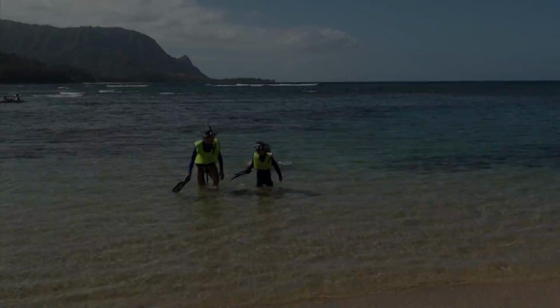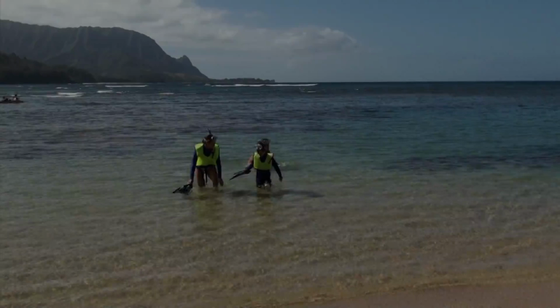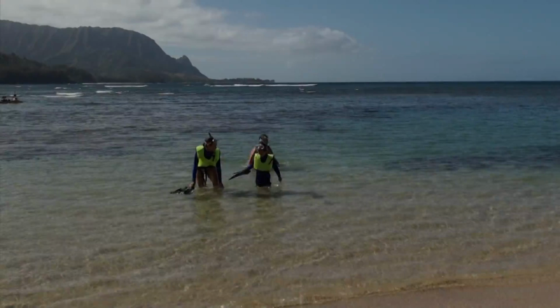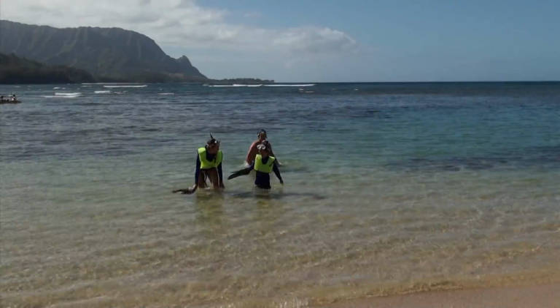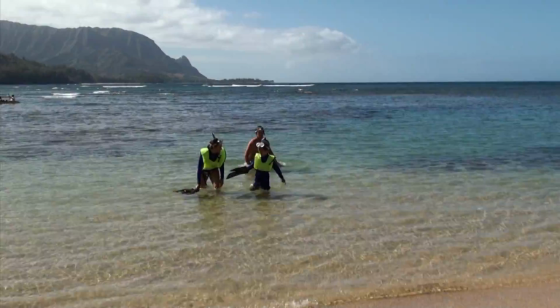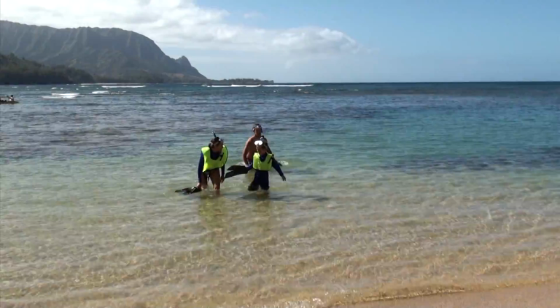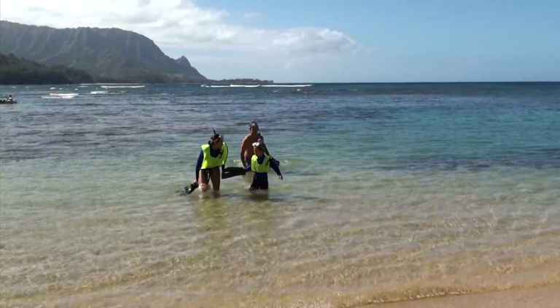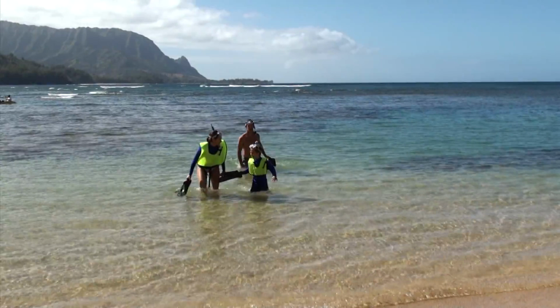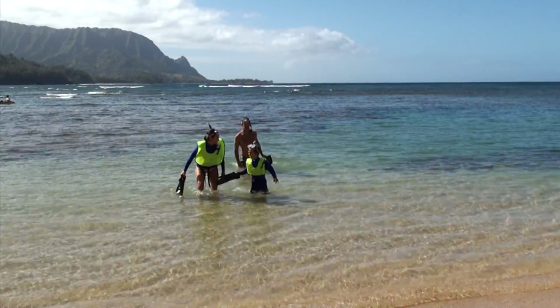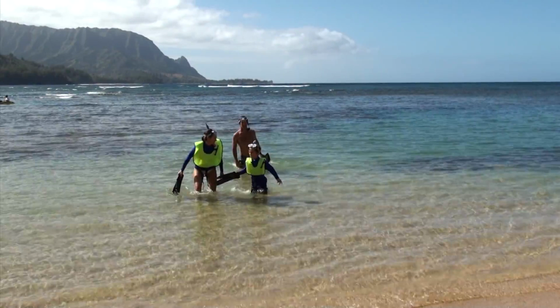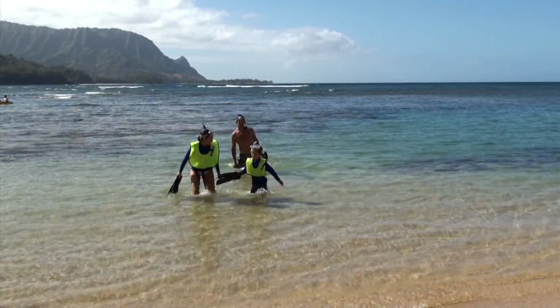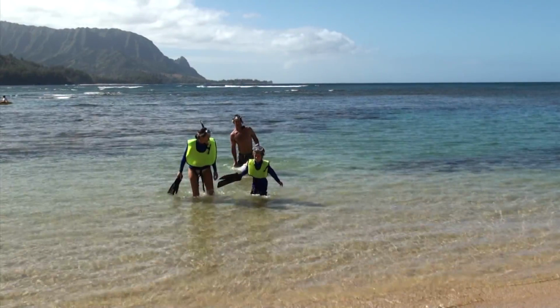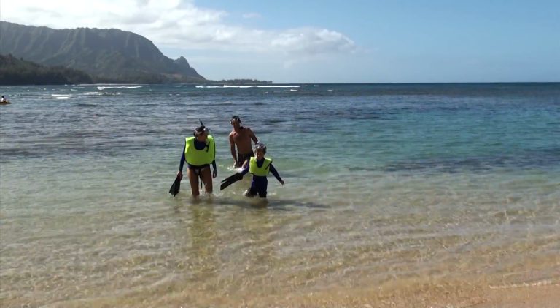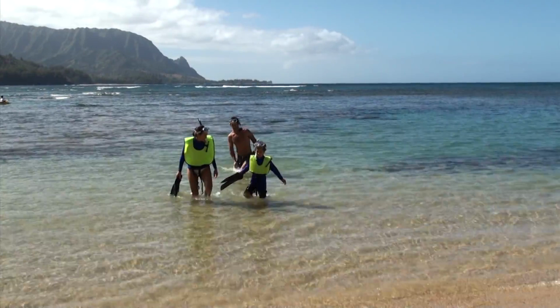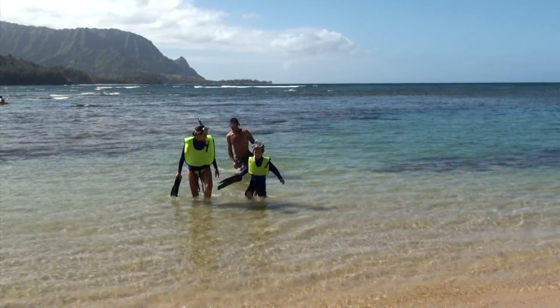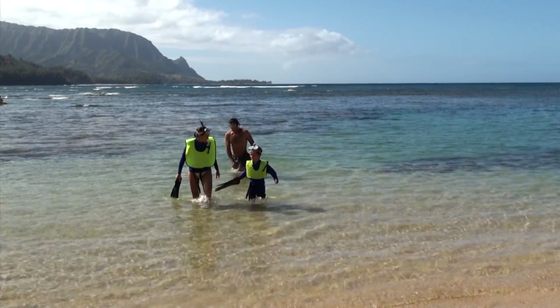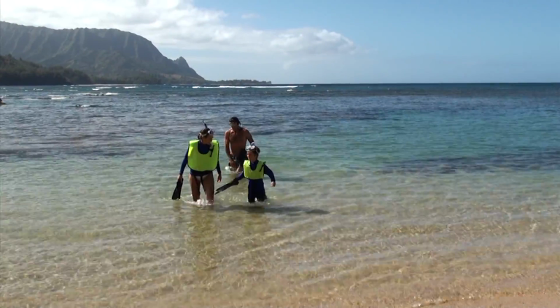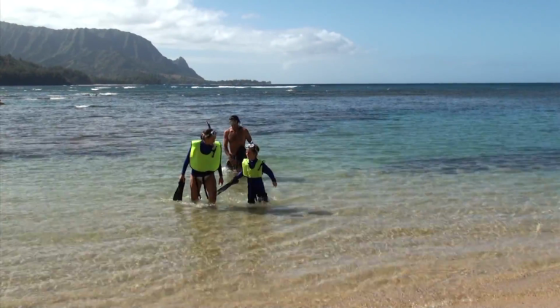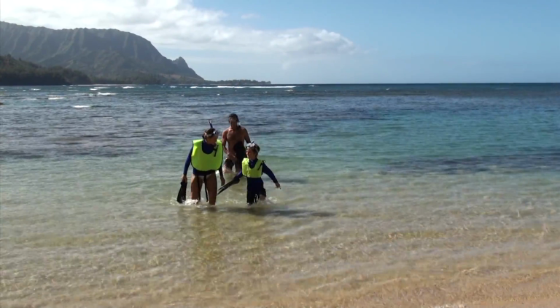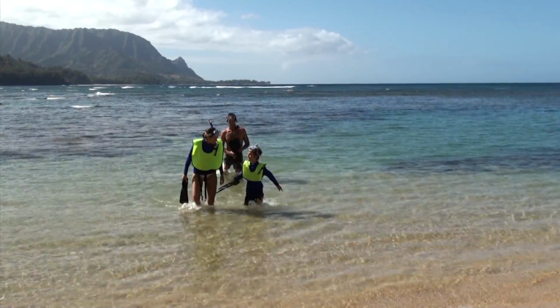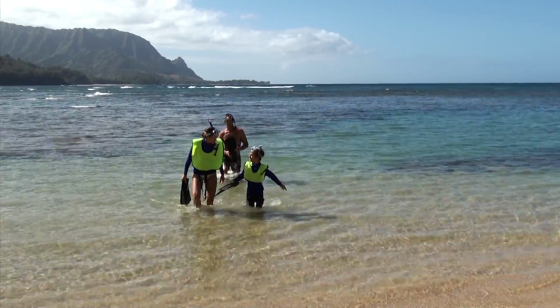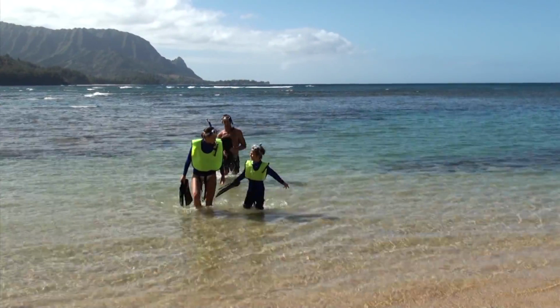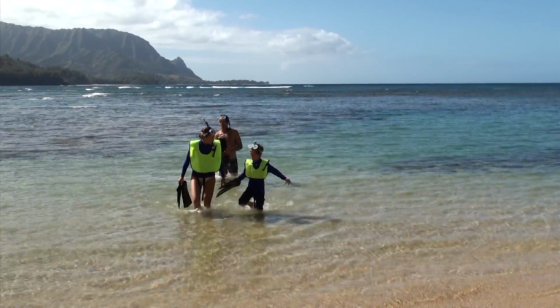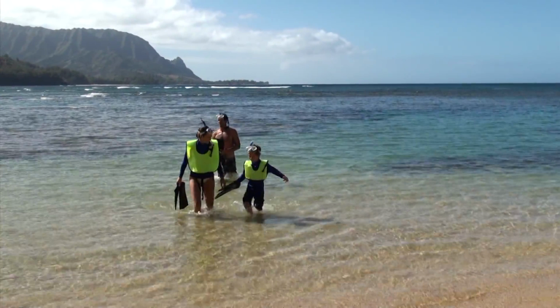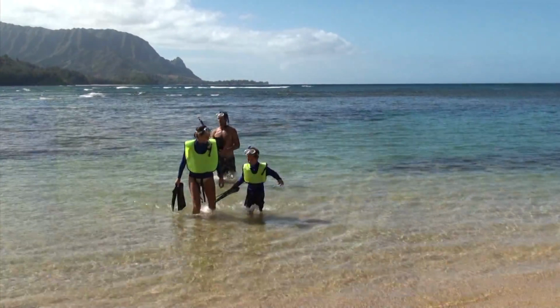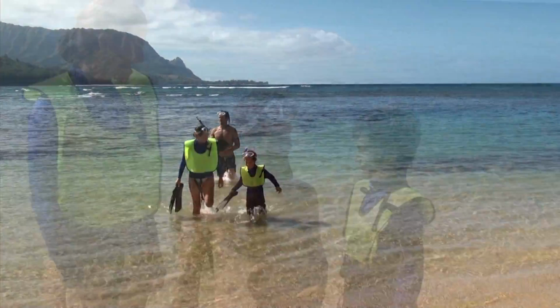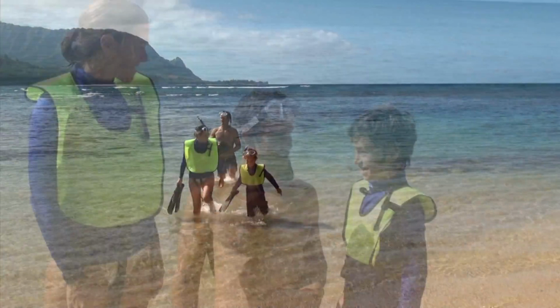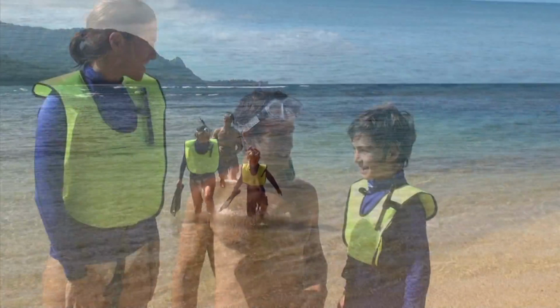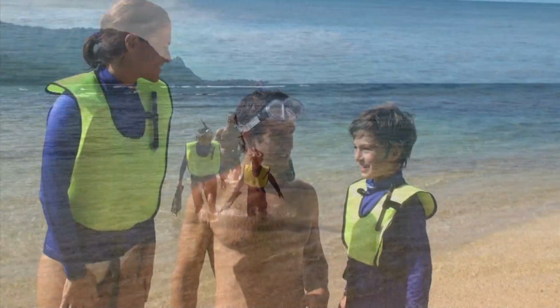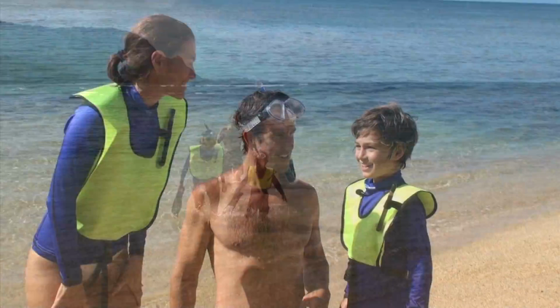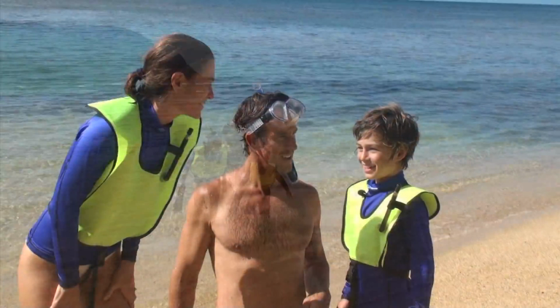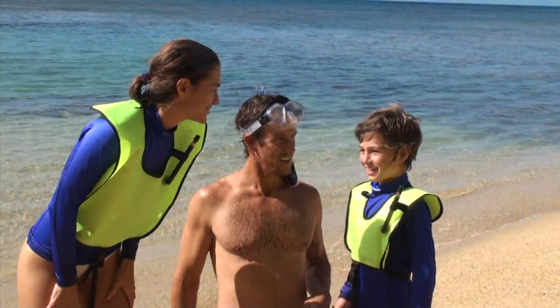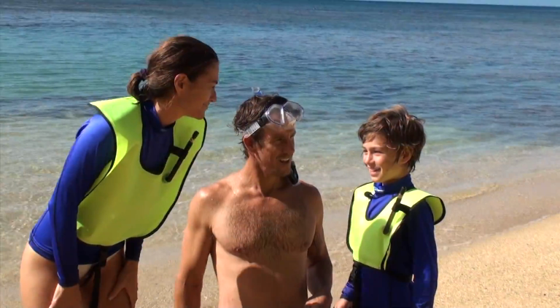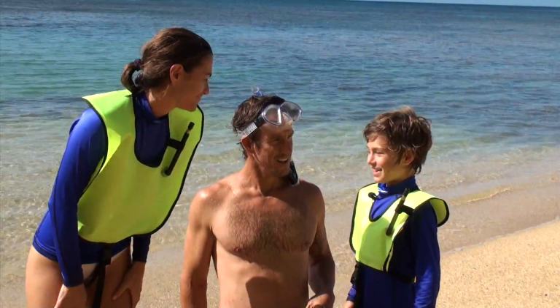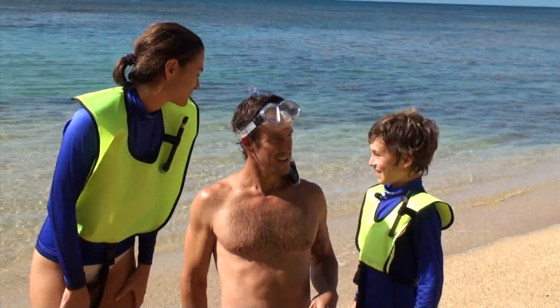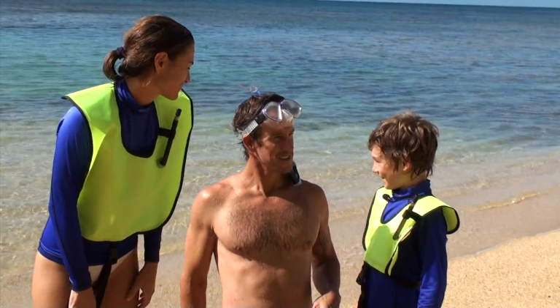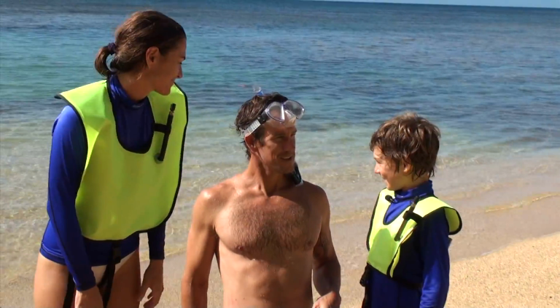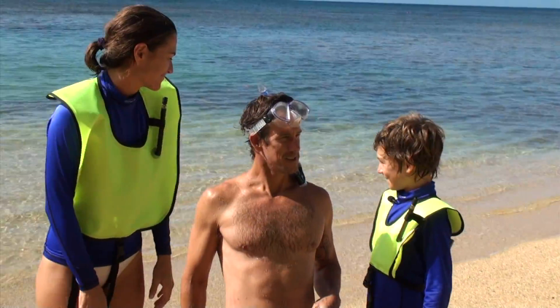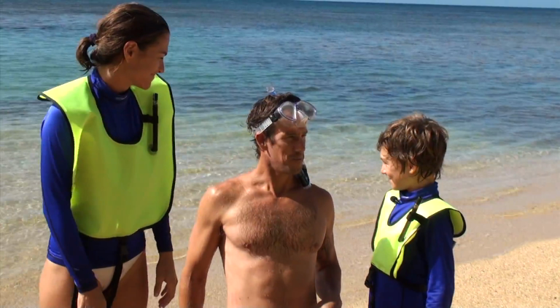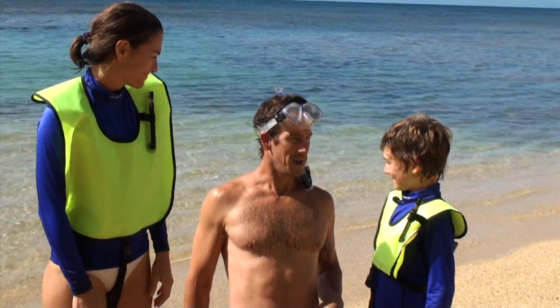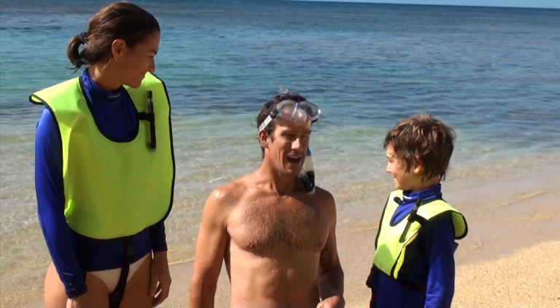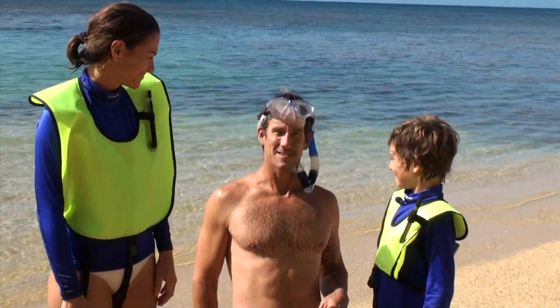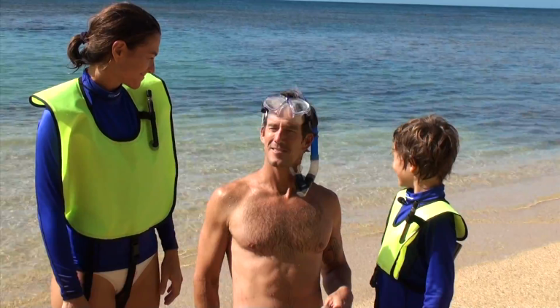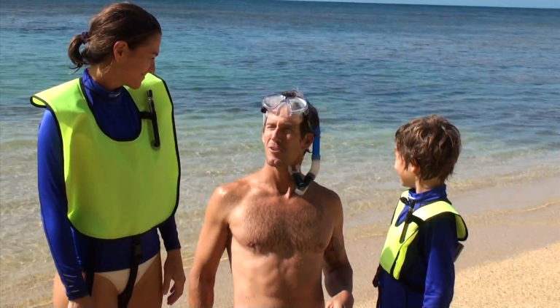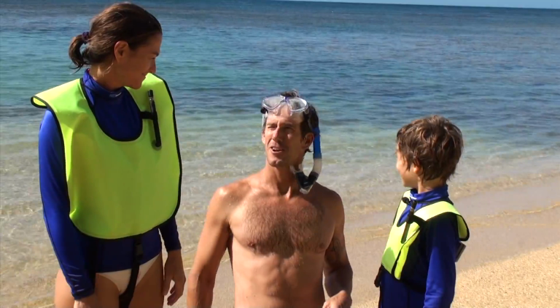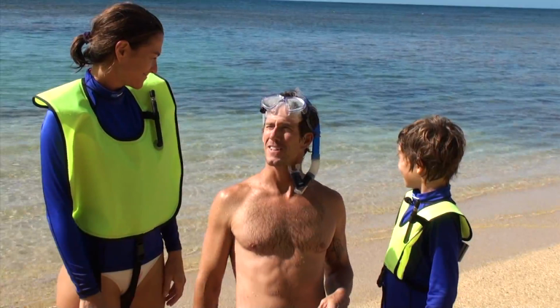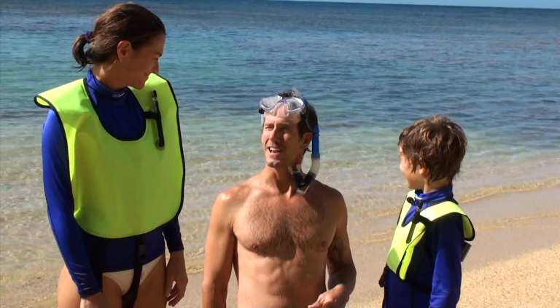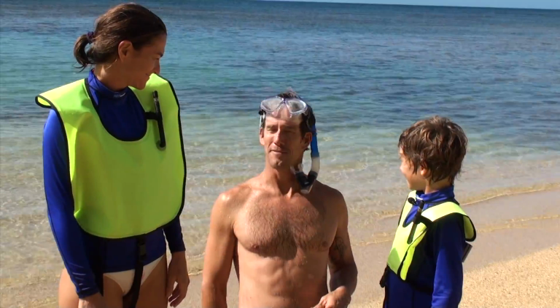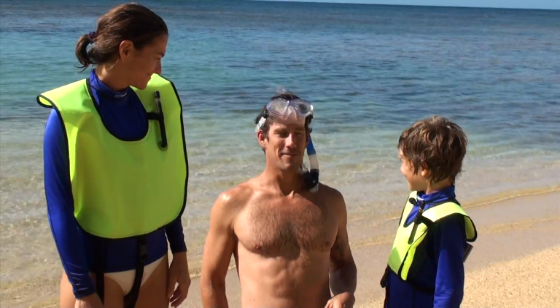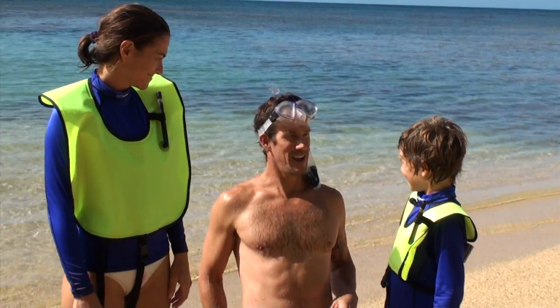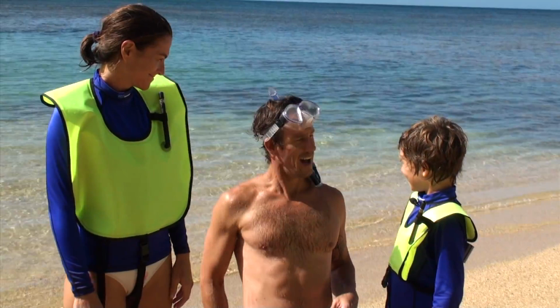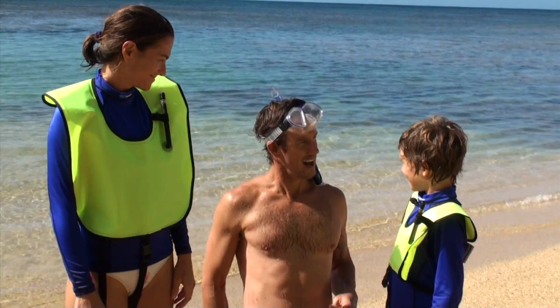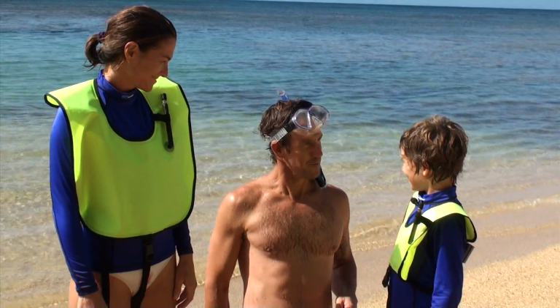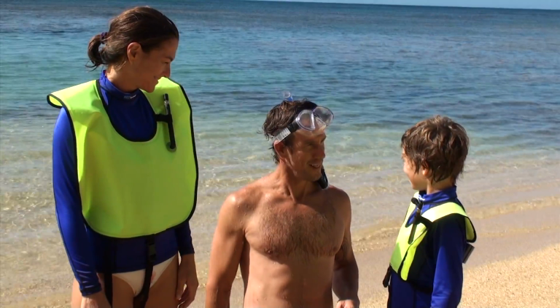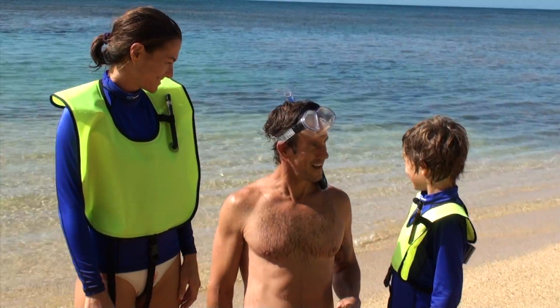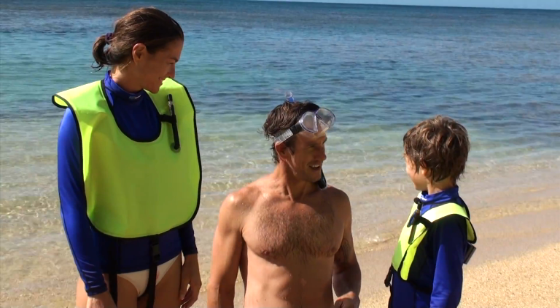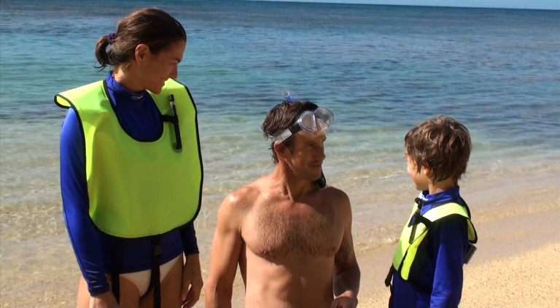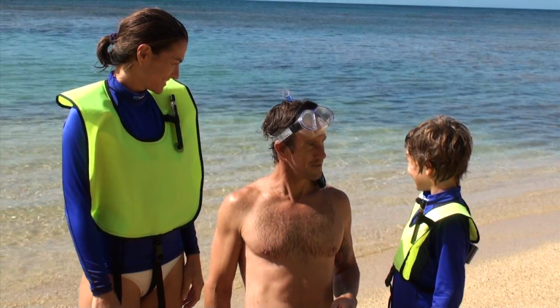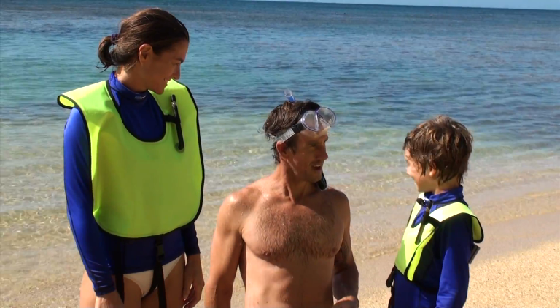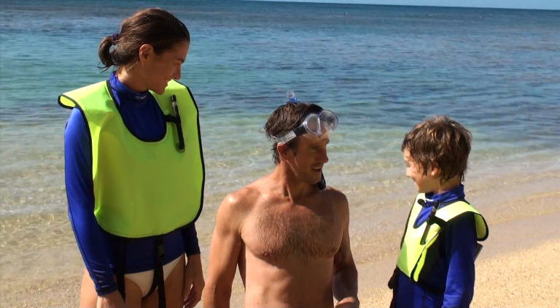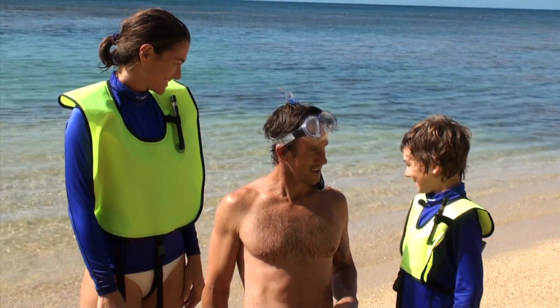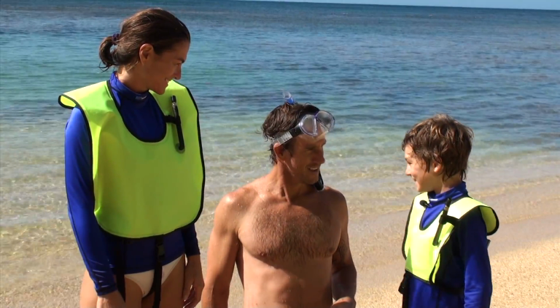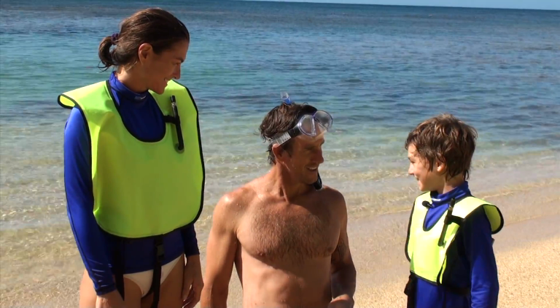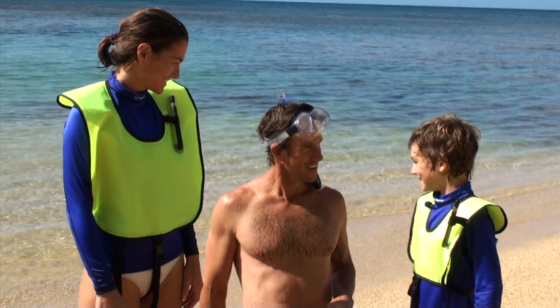Whoa, Mom, did you see that turtle? That was huge. Awesome. This is the best snorkeling I've ever had in my life. Me too.